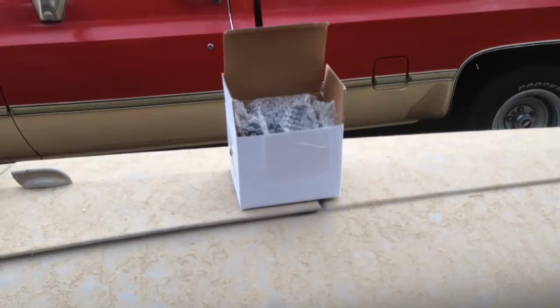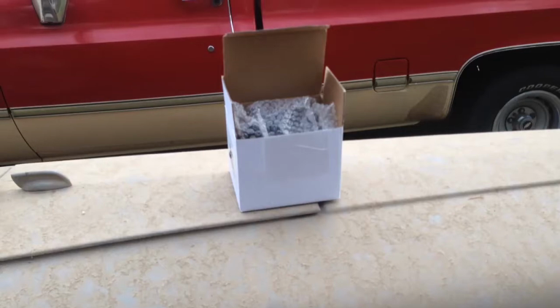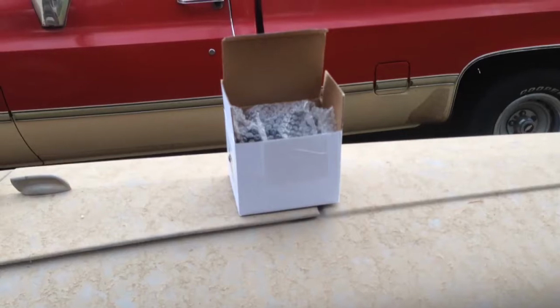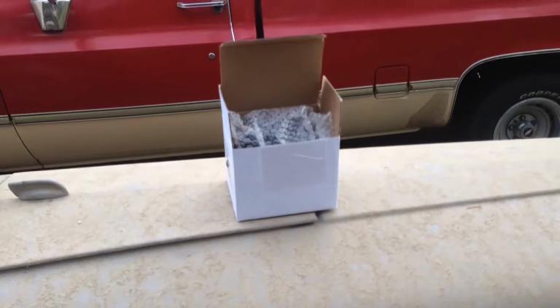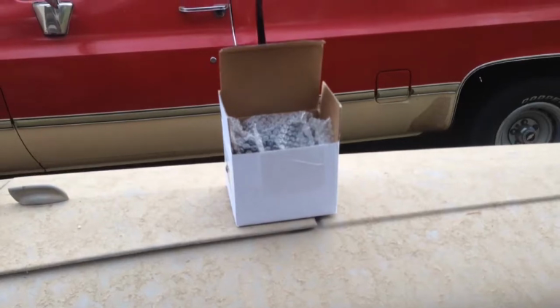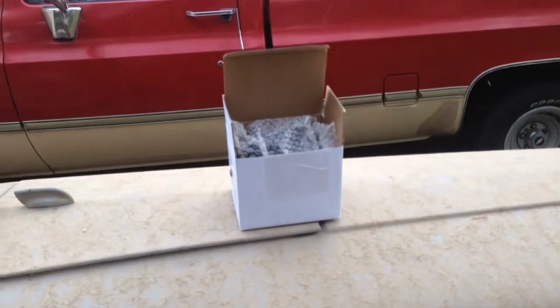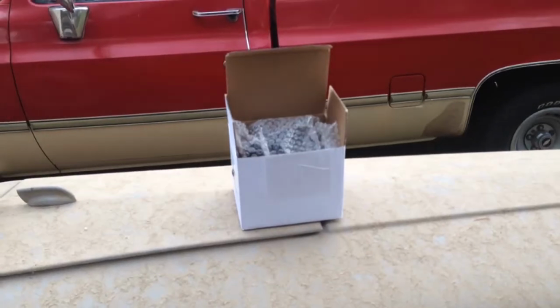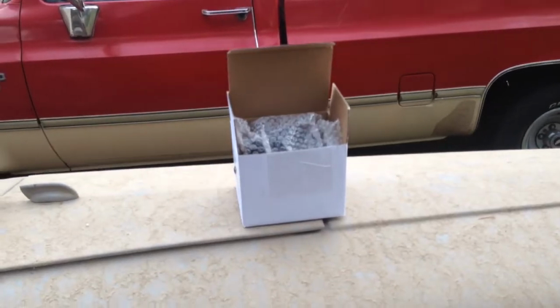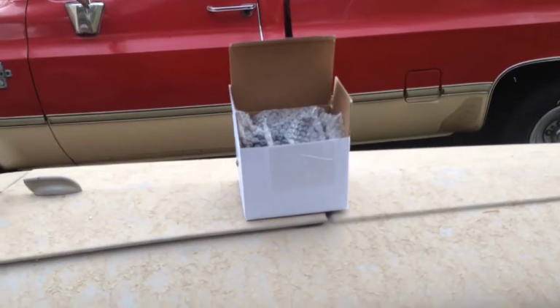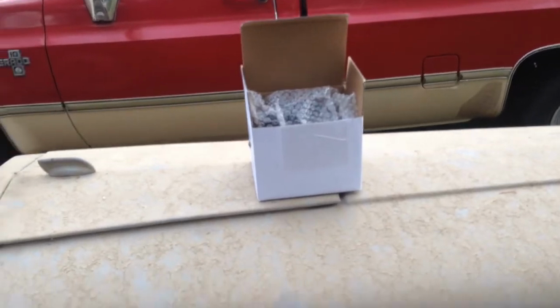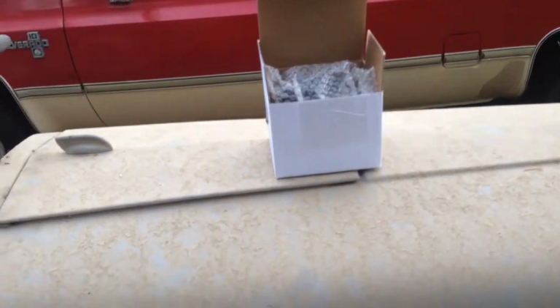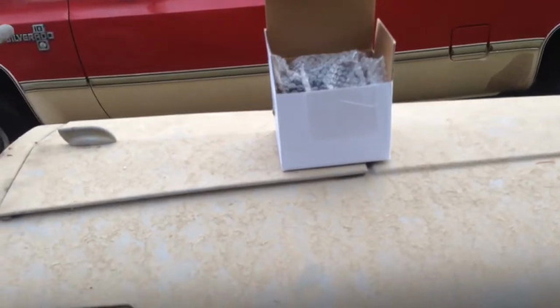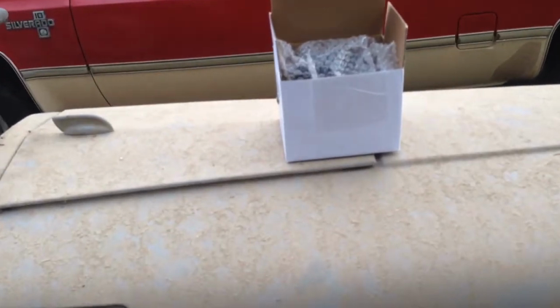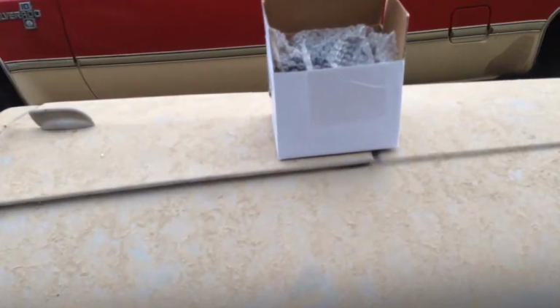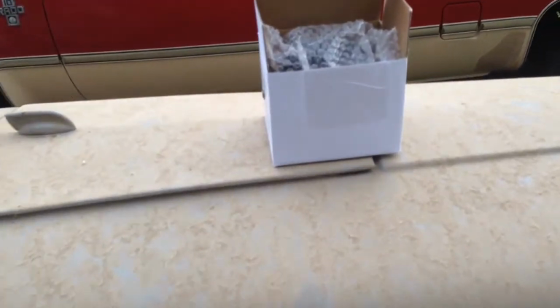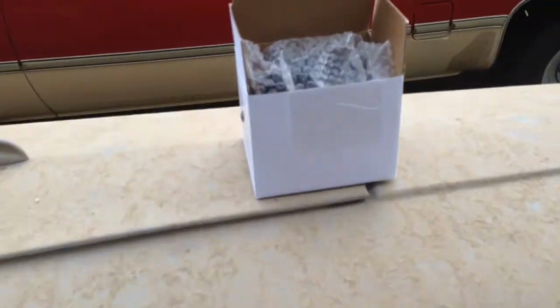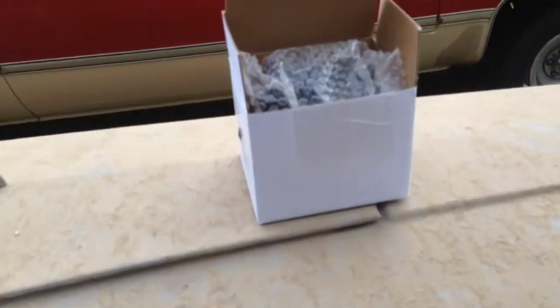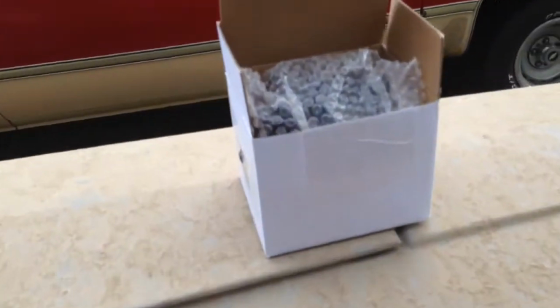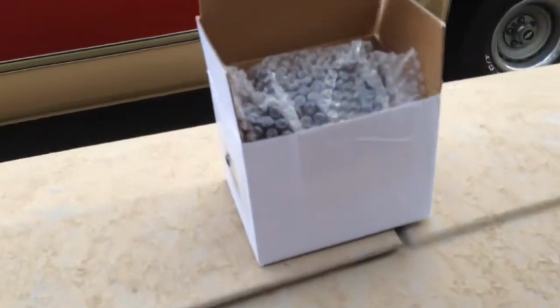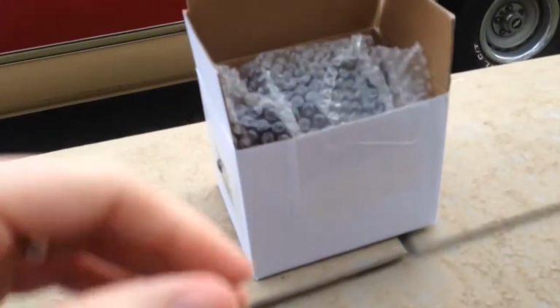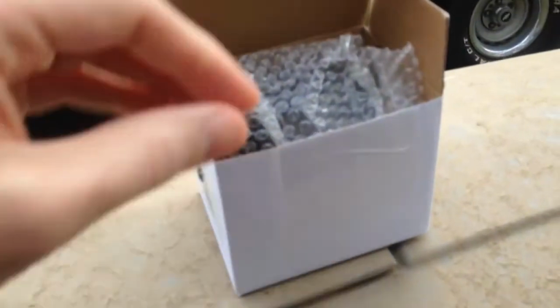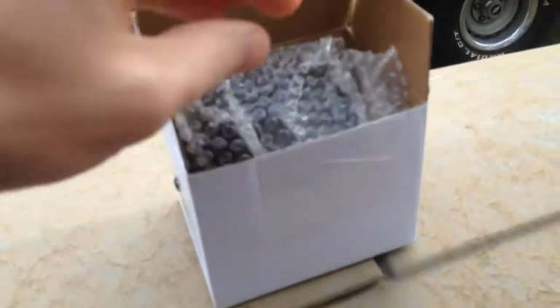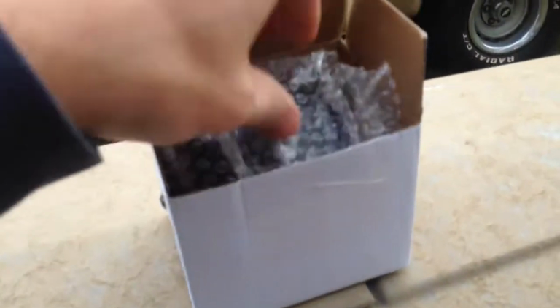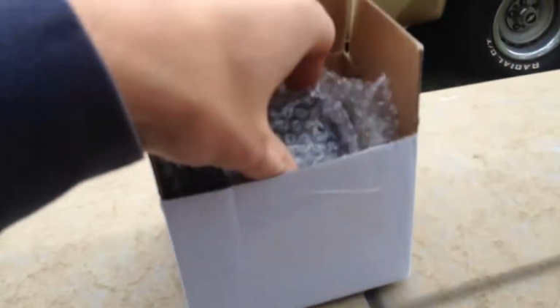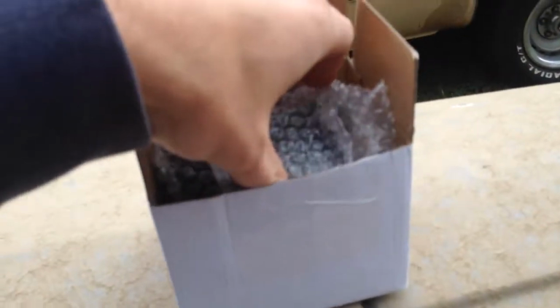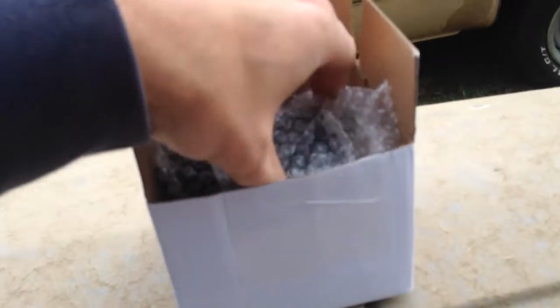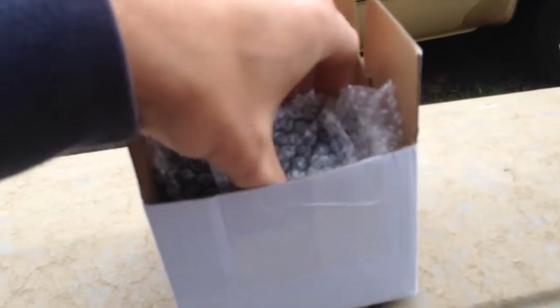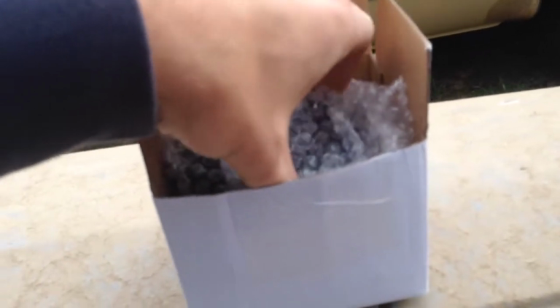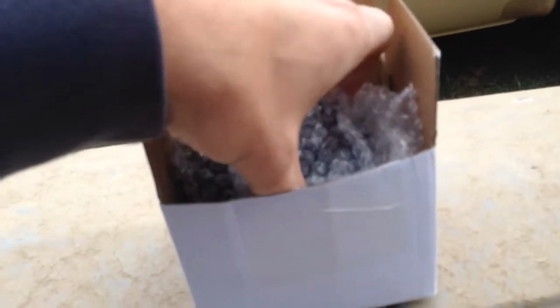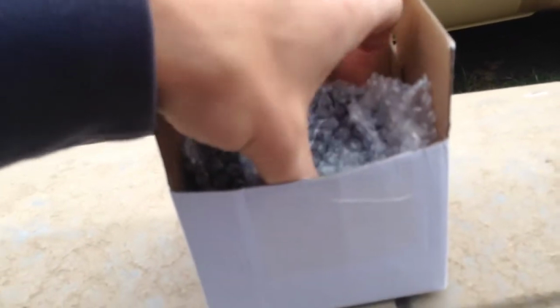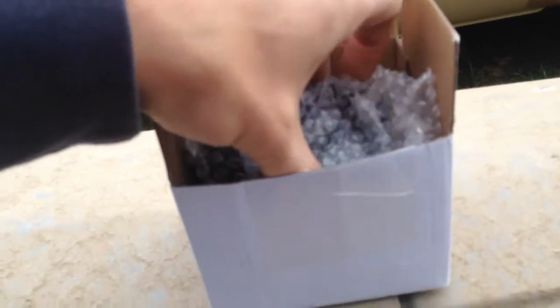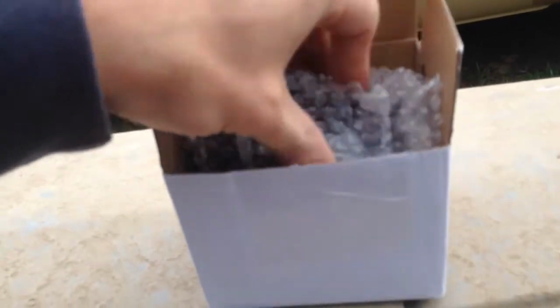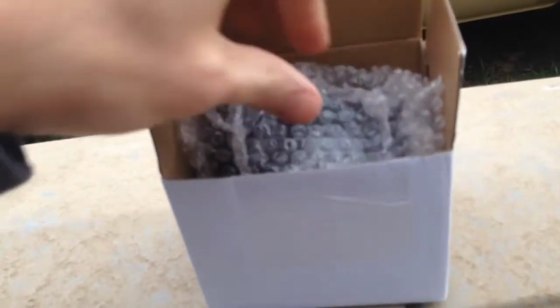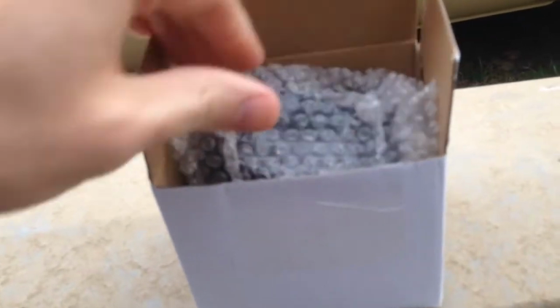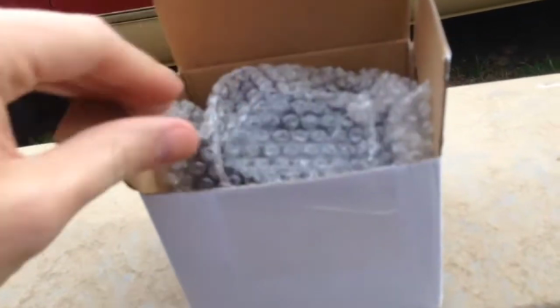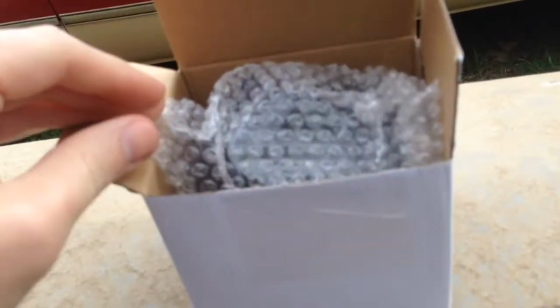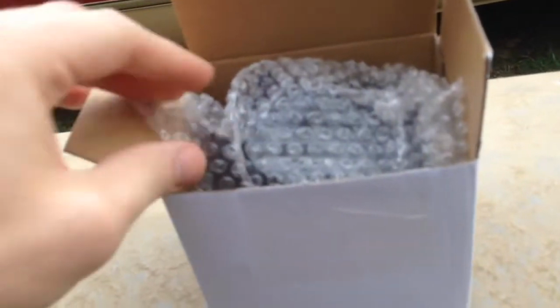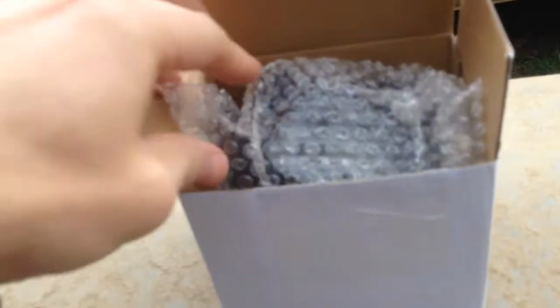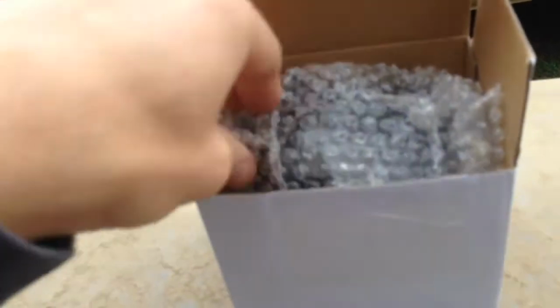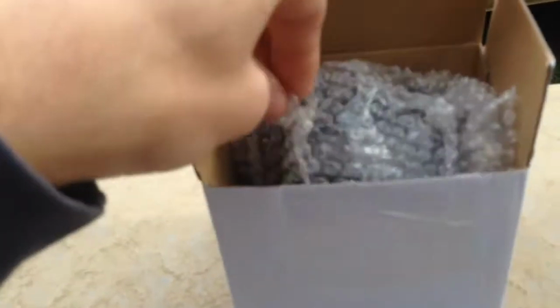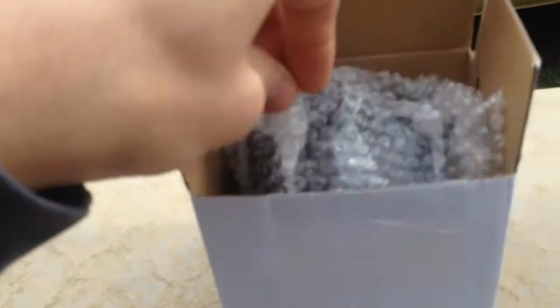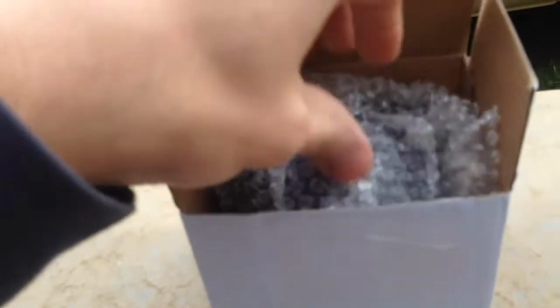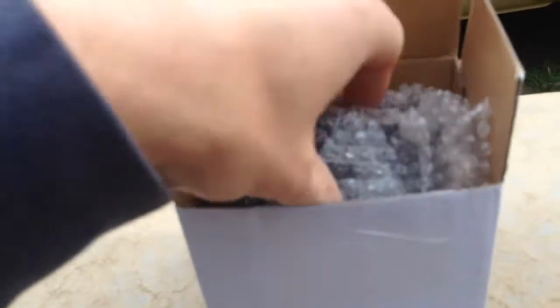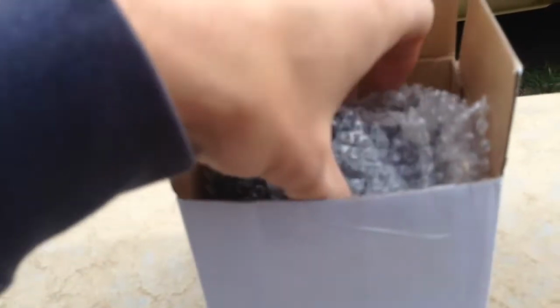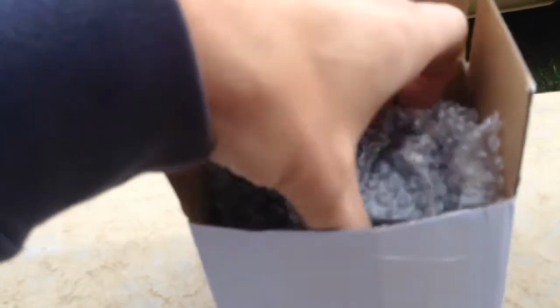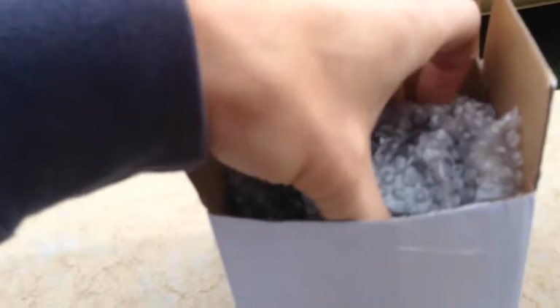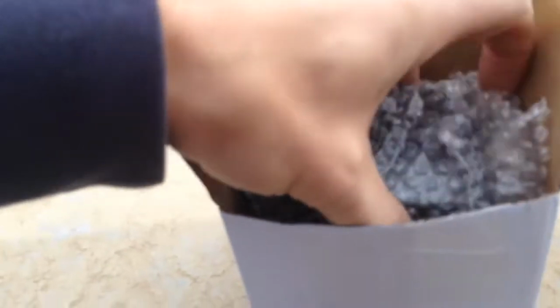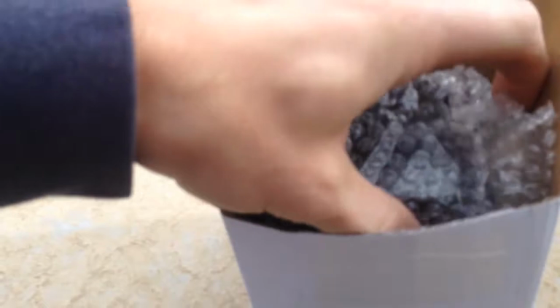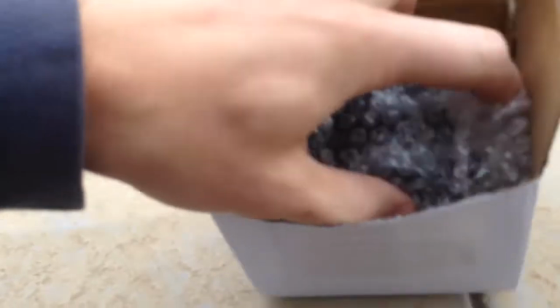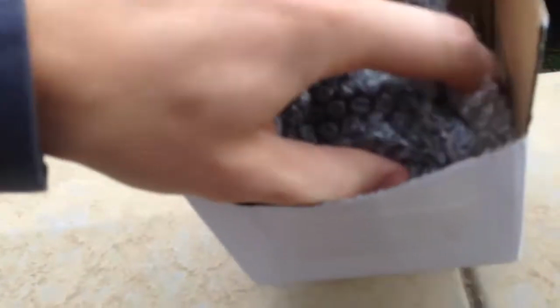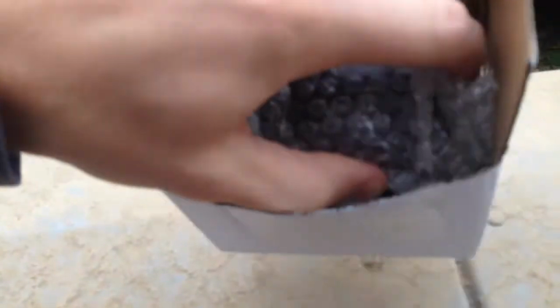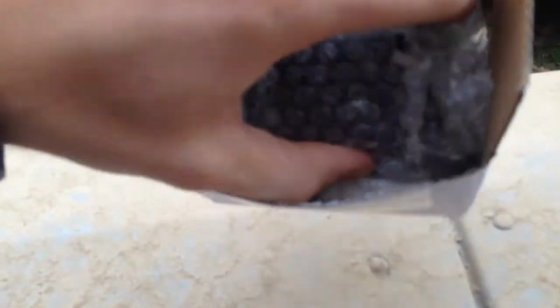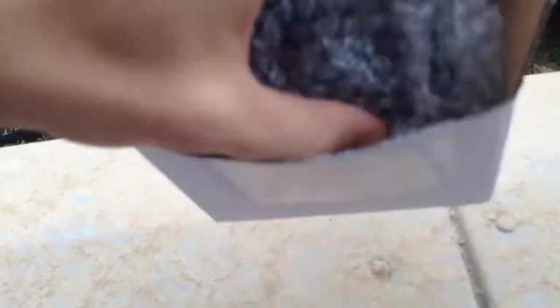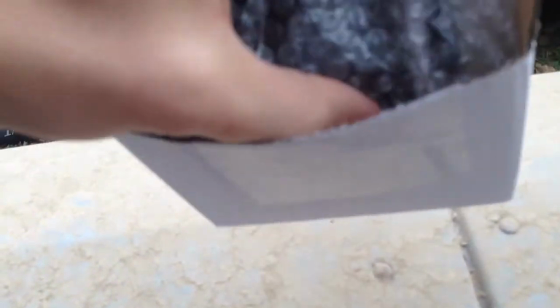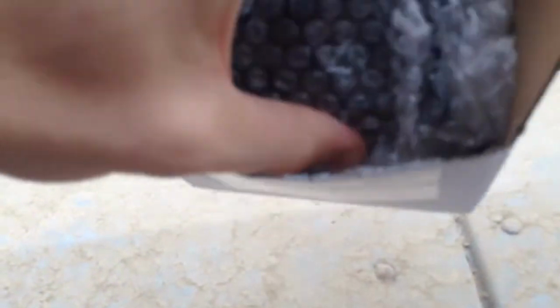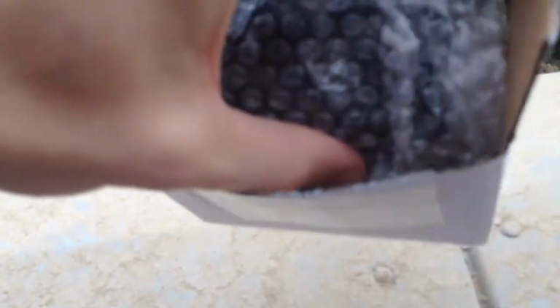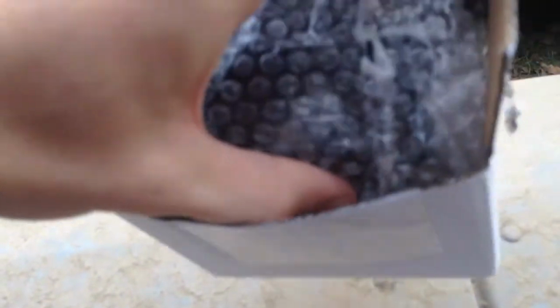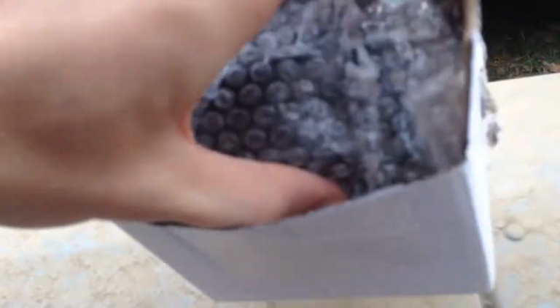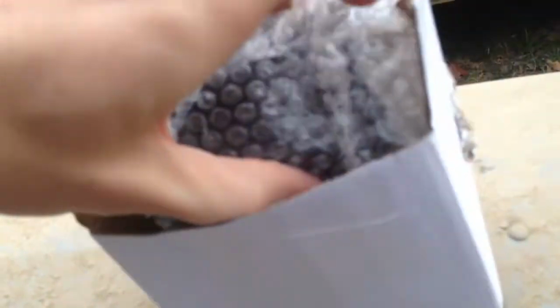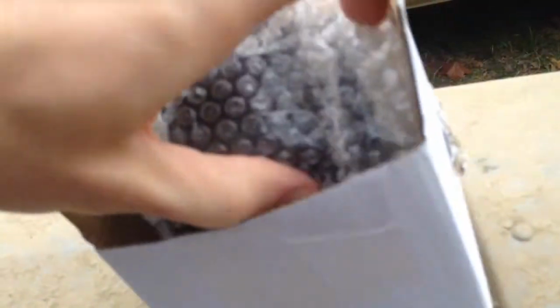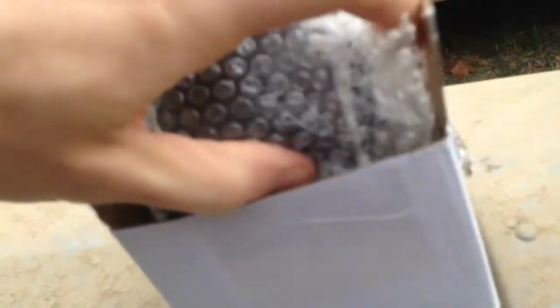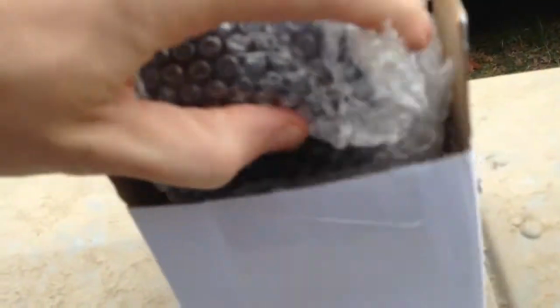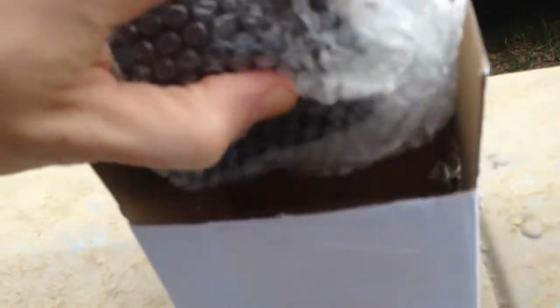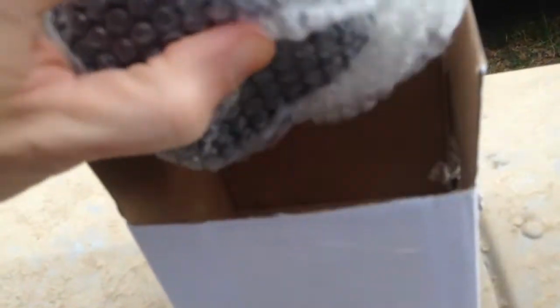I've got a little package from Amazon. We've got our 12-volt coil, like 22 bucks.